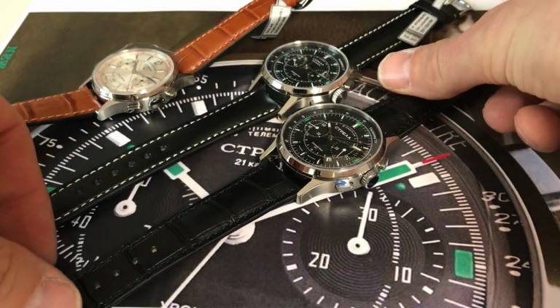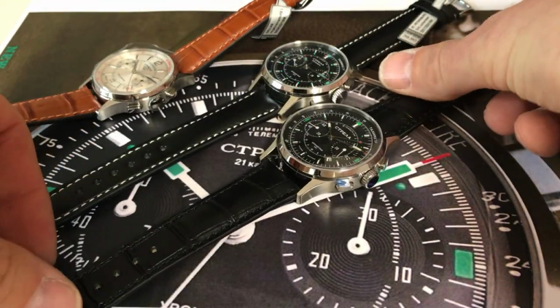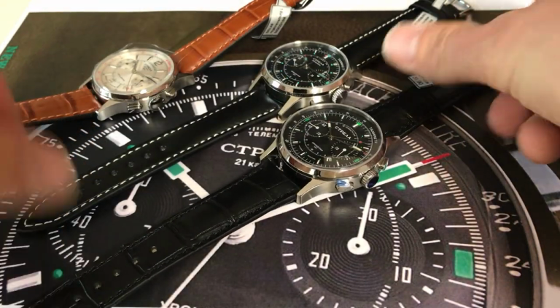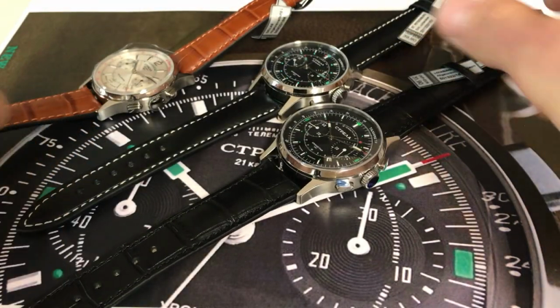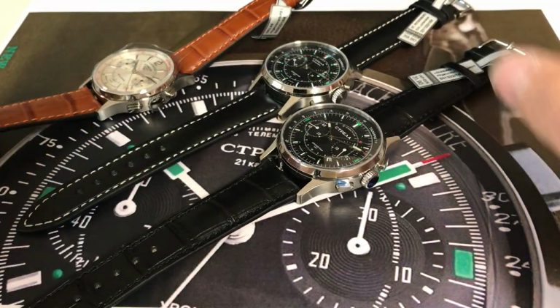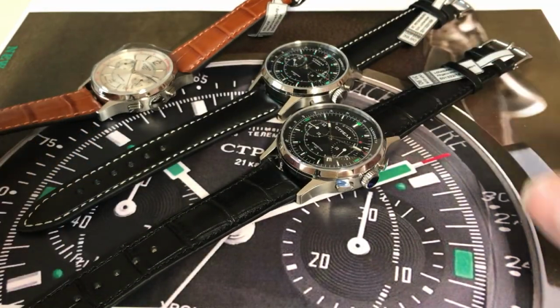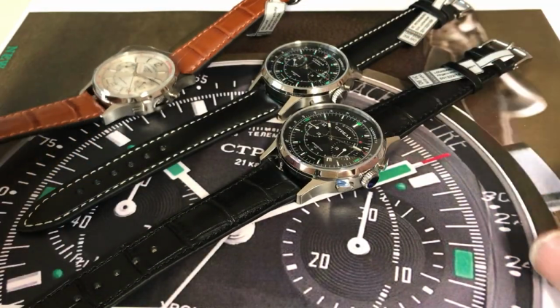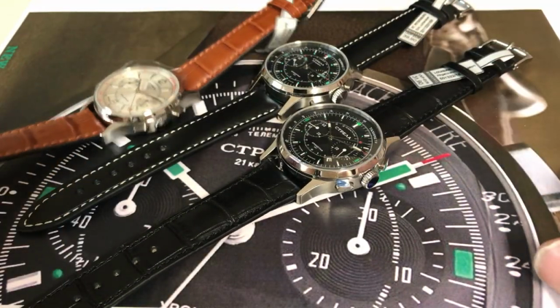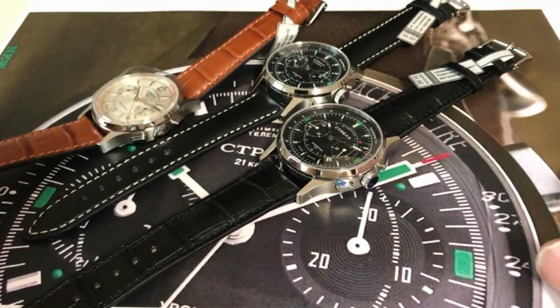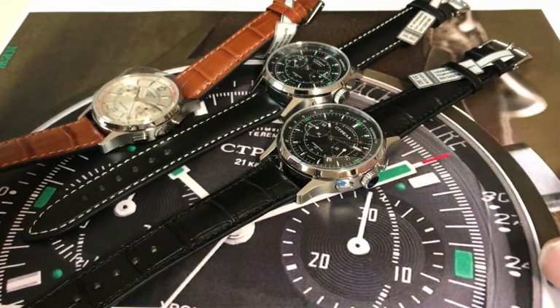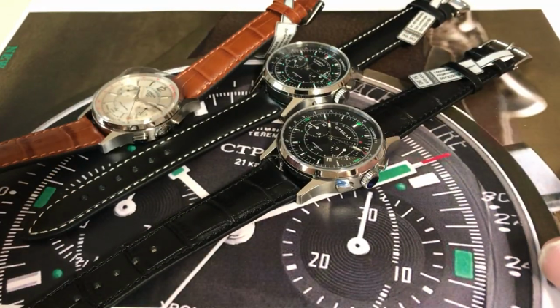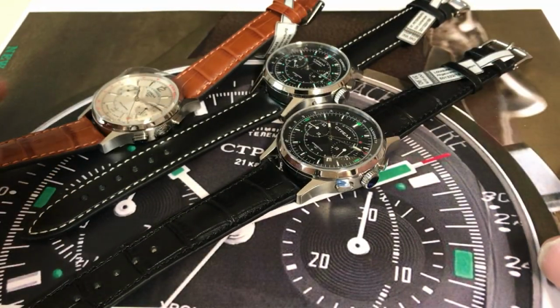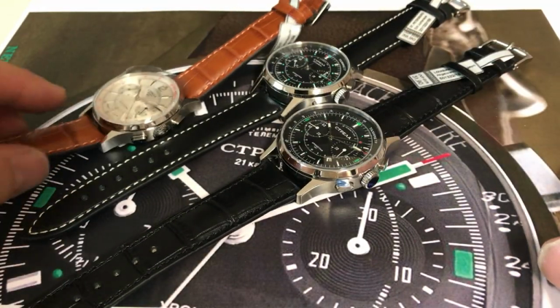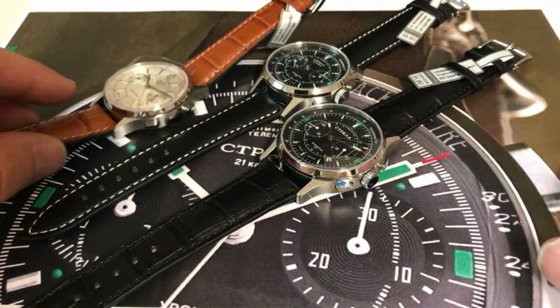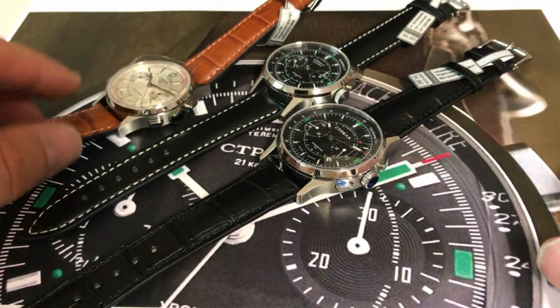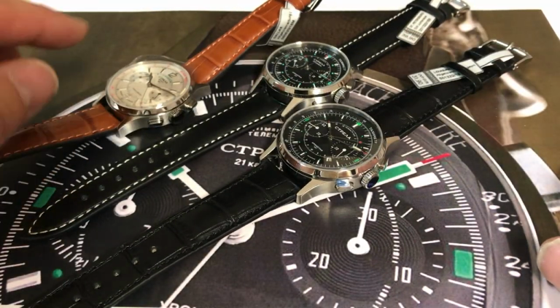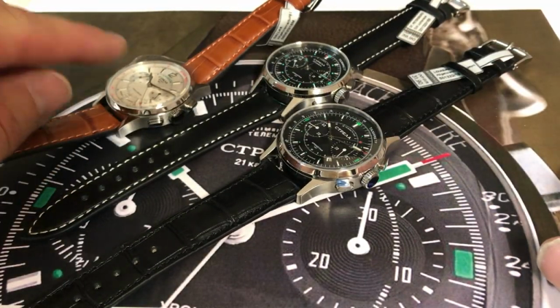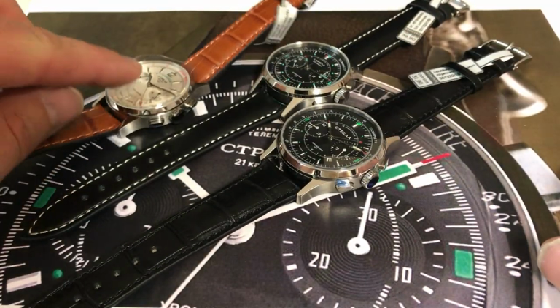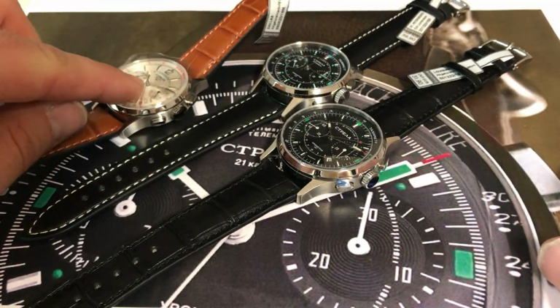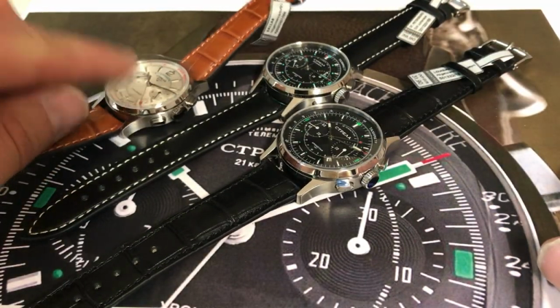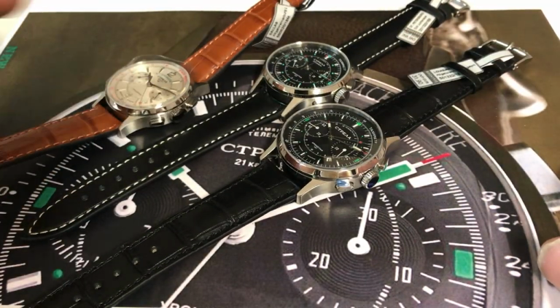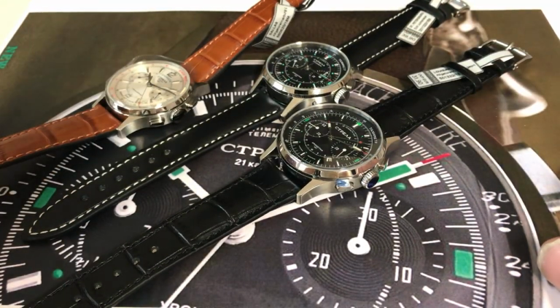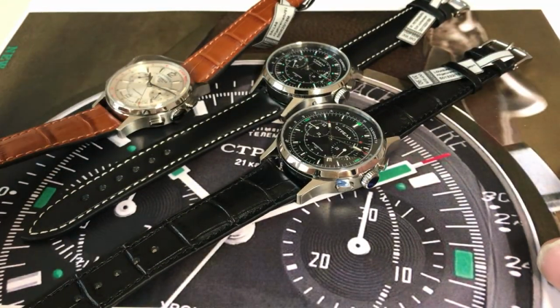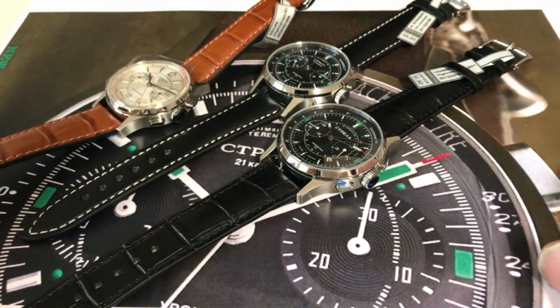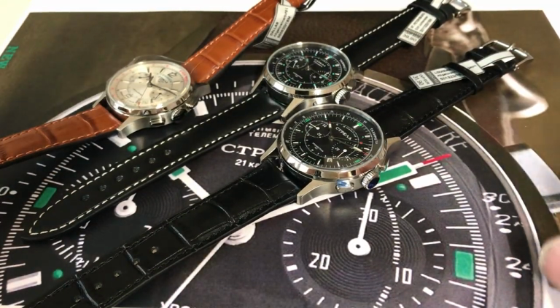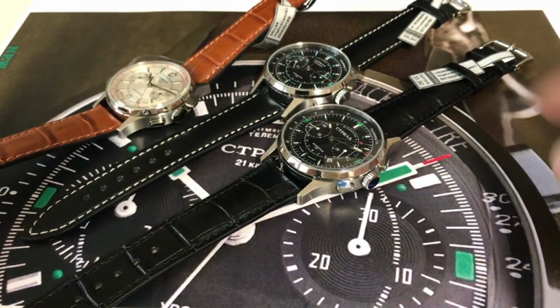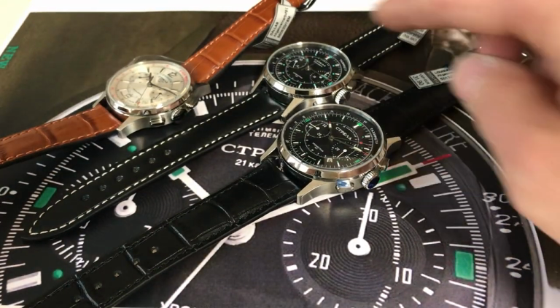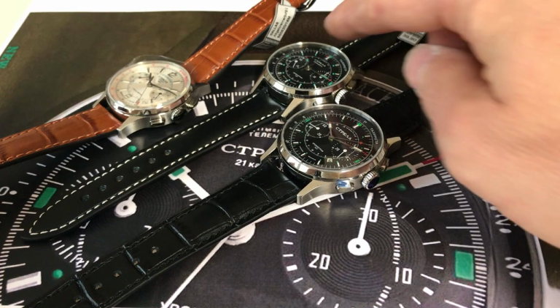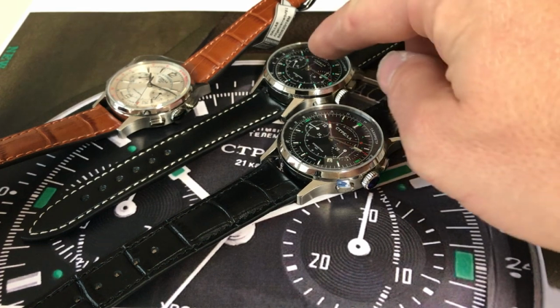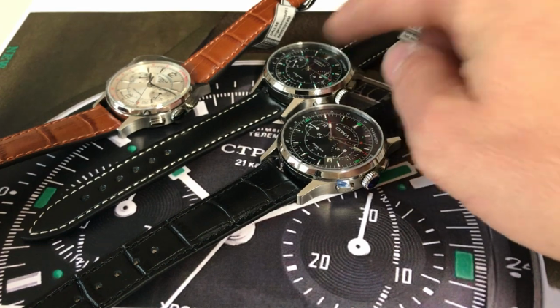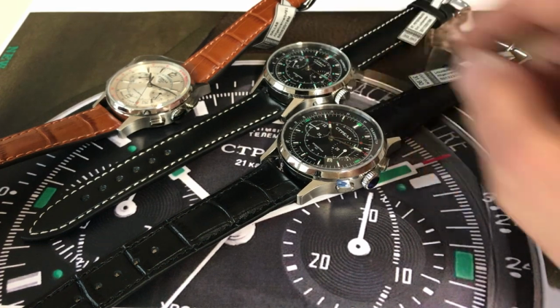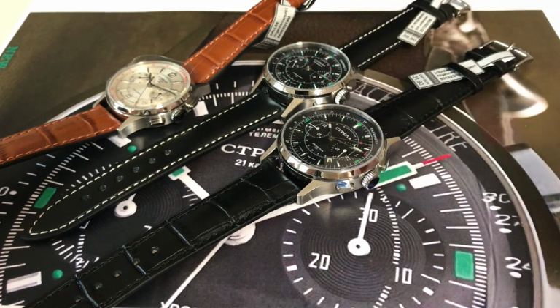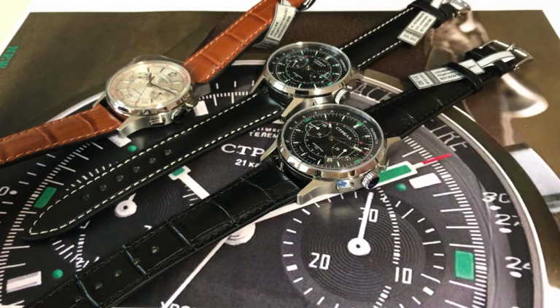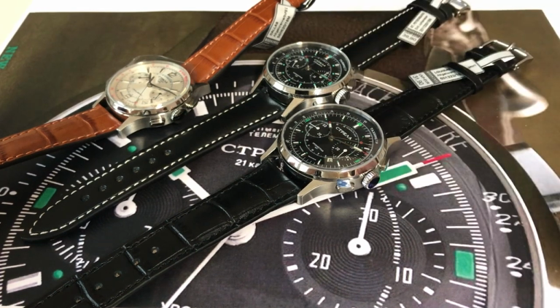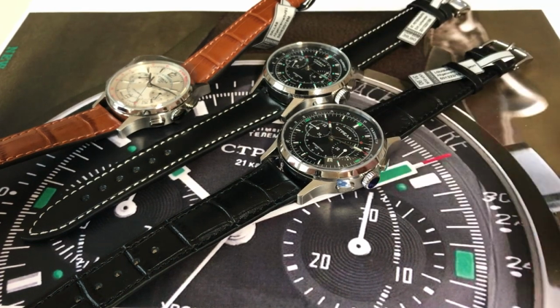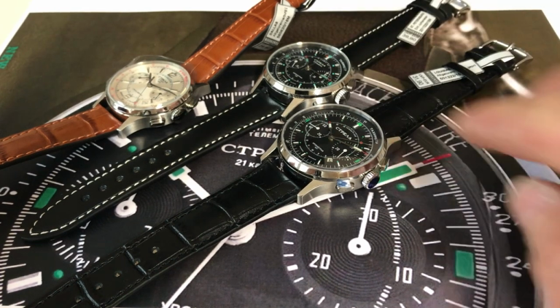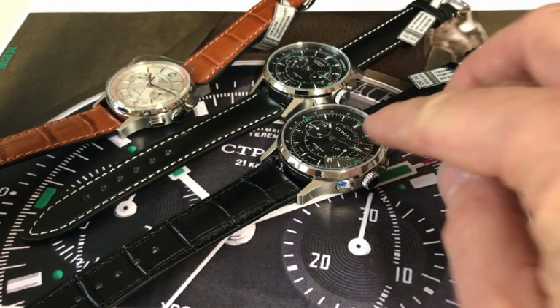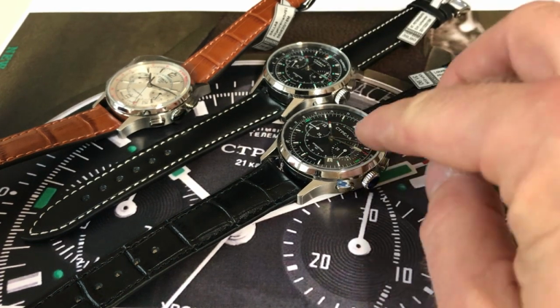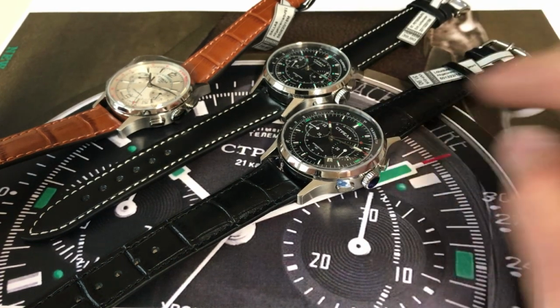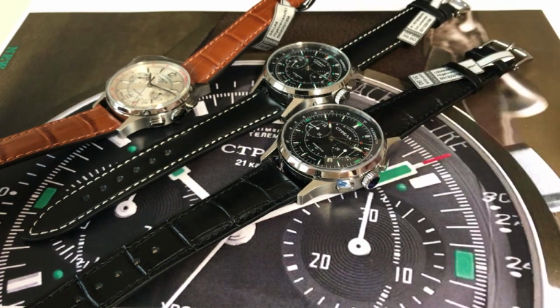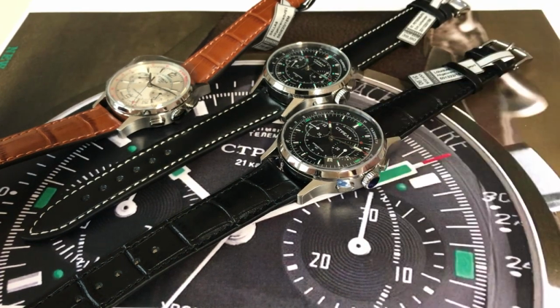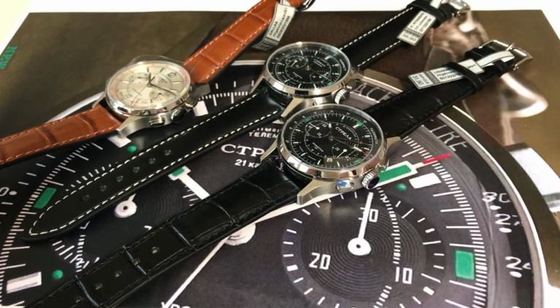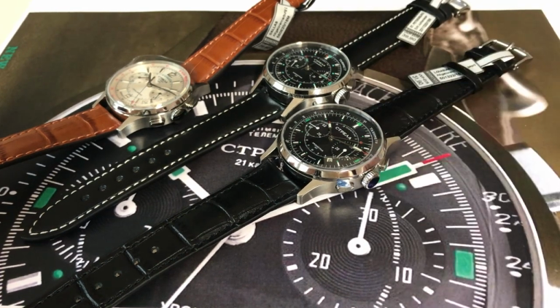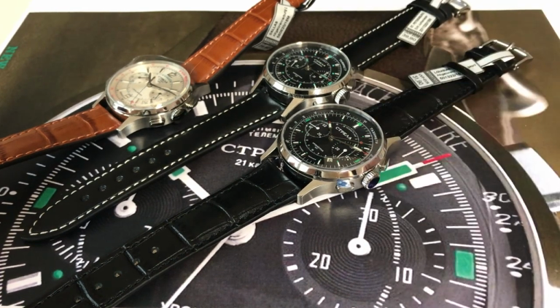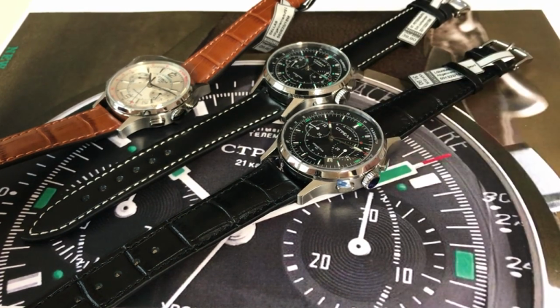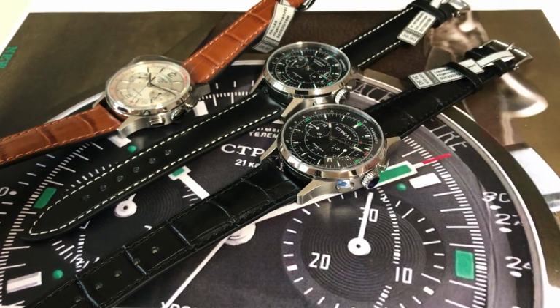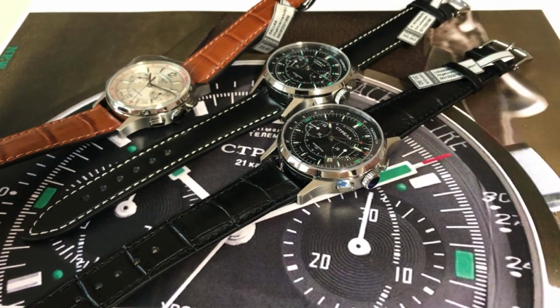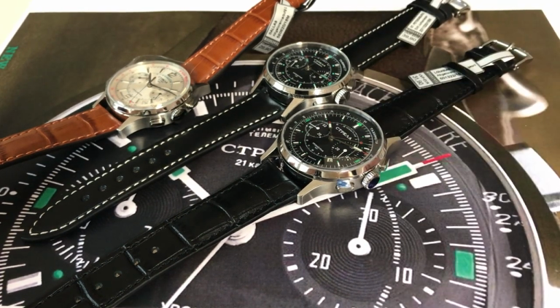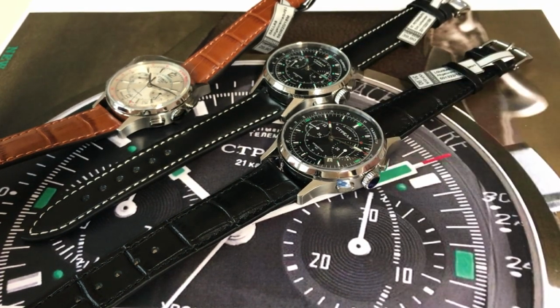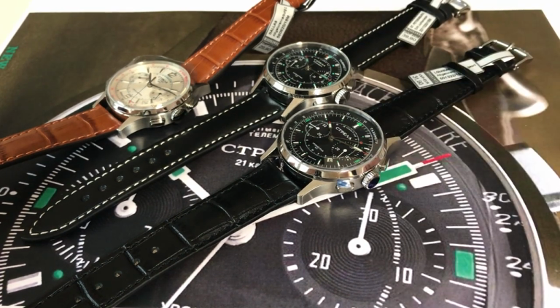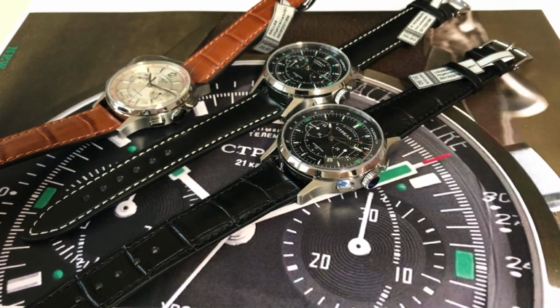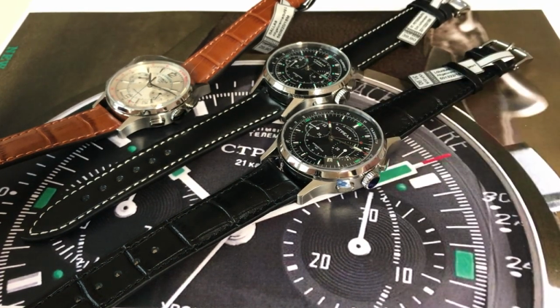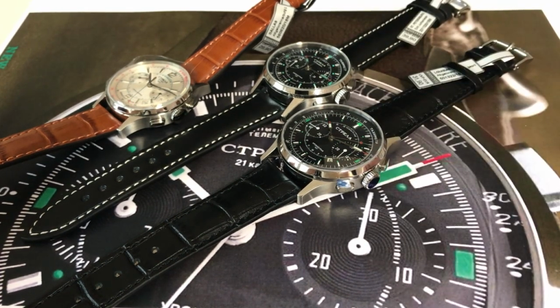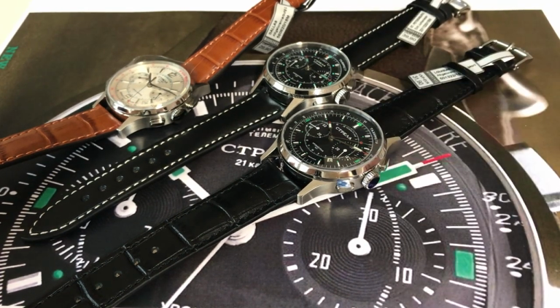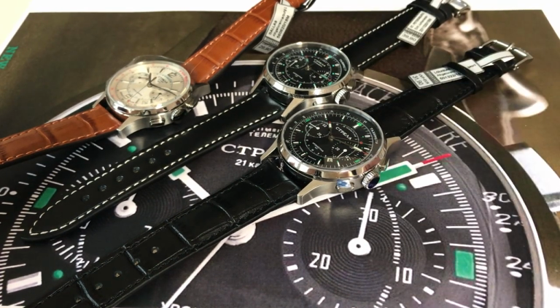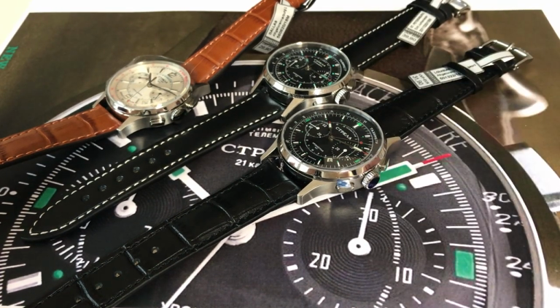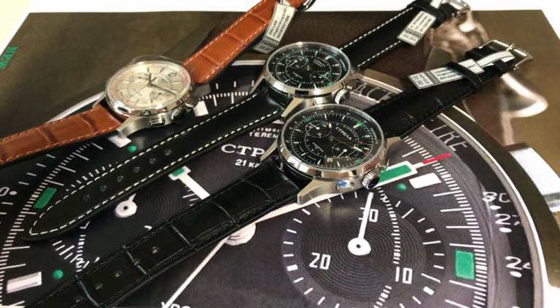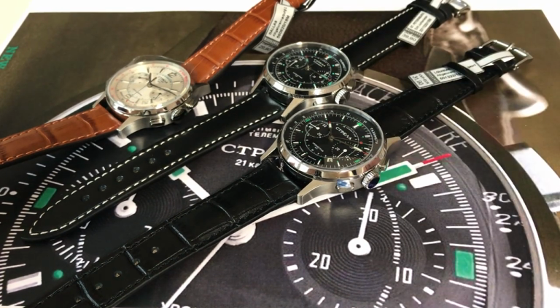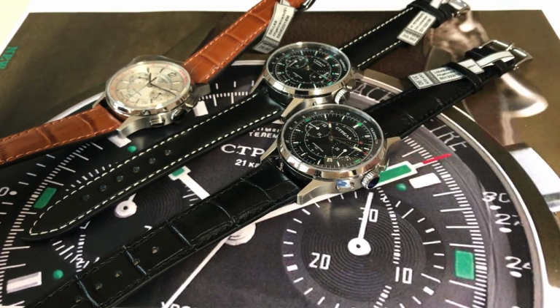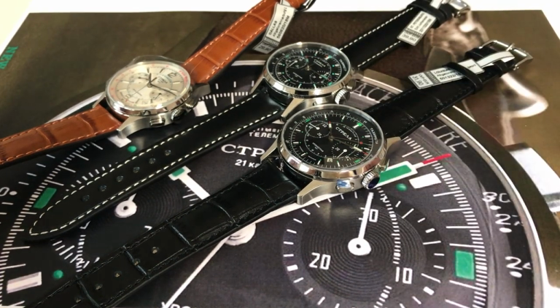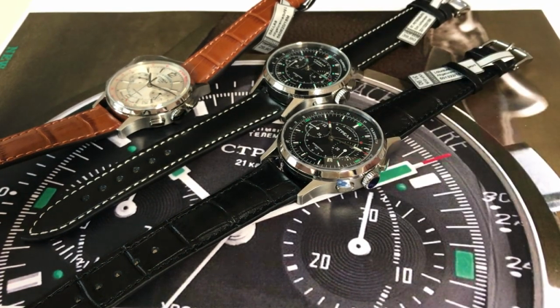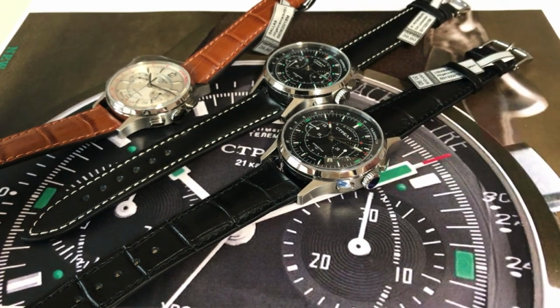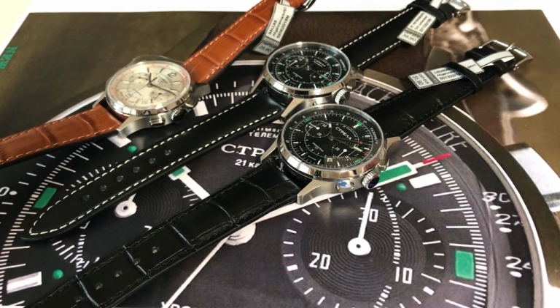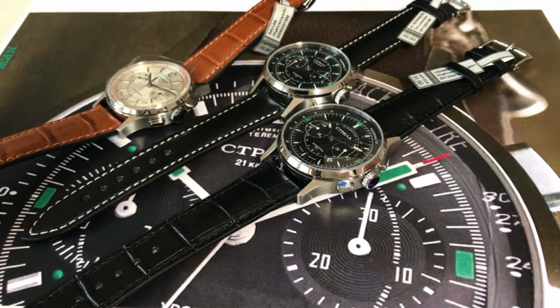So you have the choice of 38, 40, or 42 millimeters, and you have the choice of the characters. Enjoy.